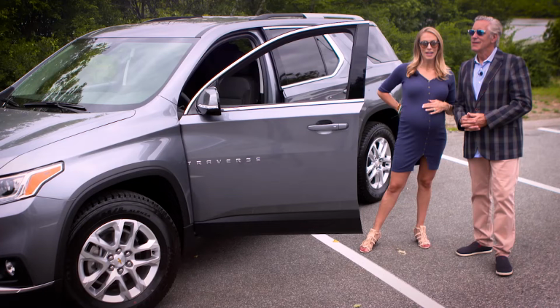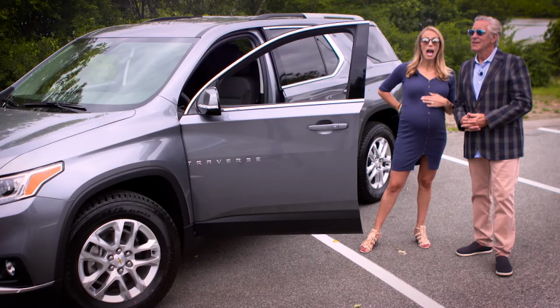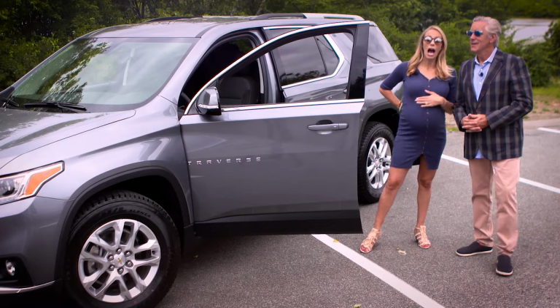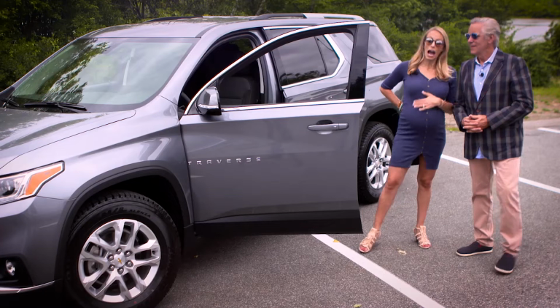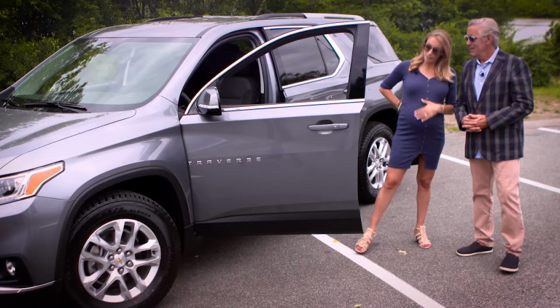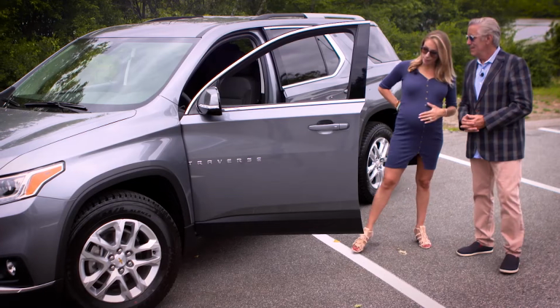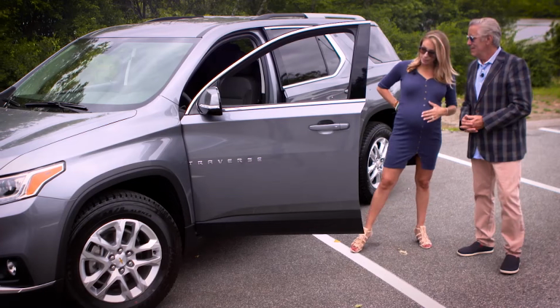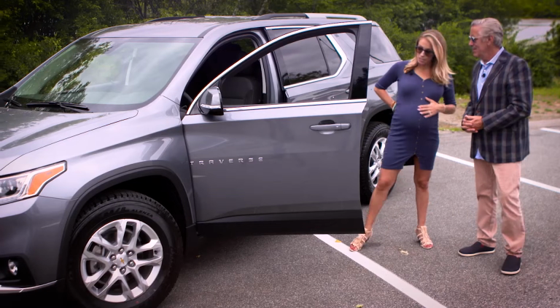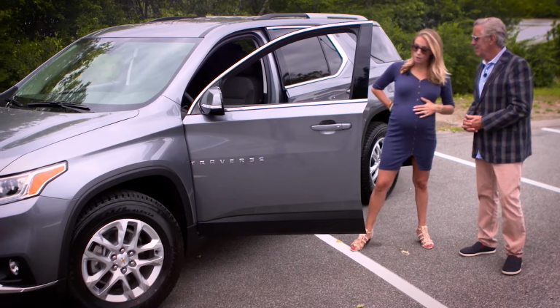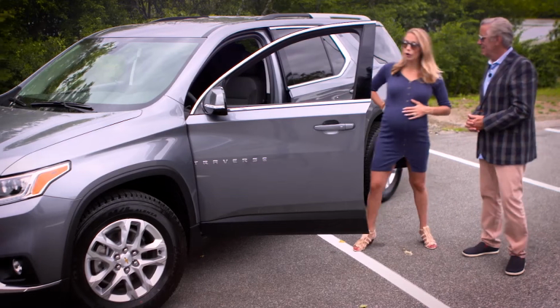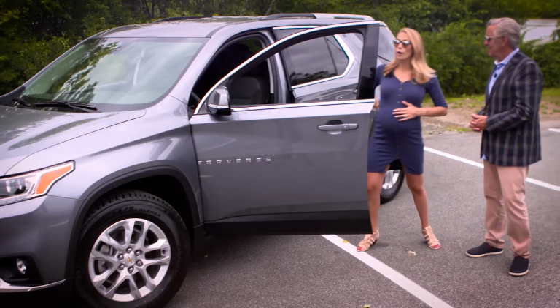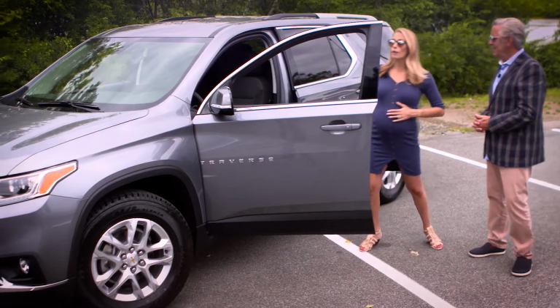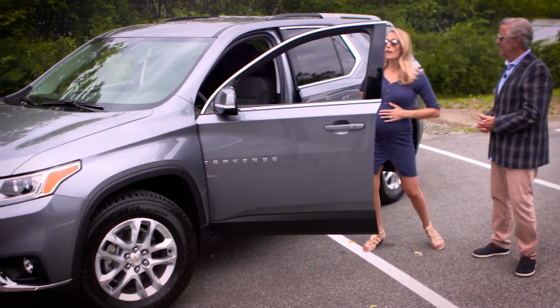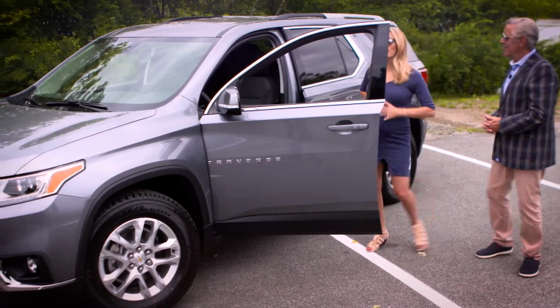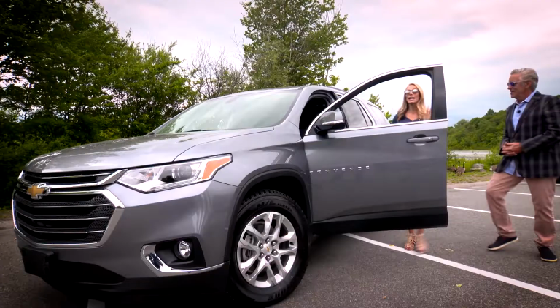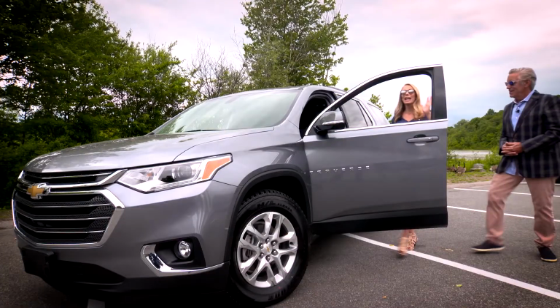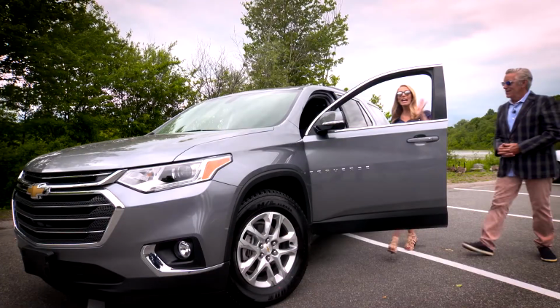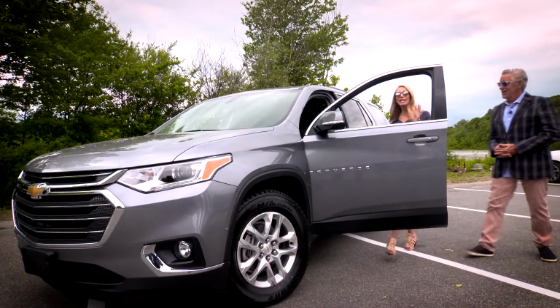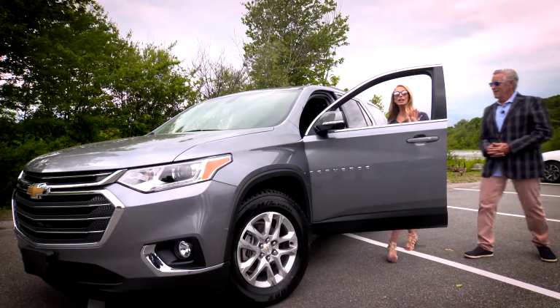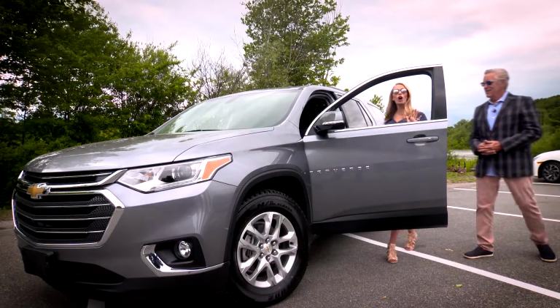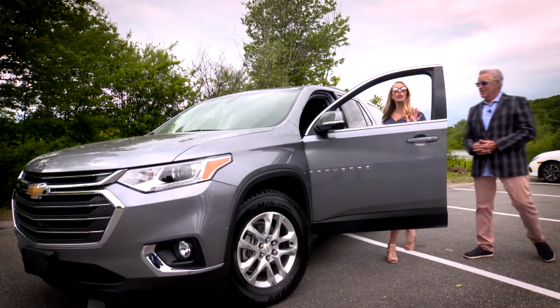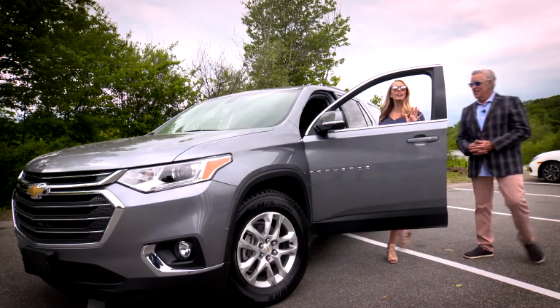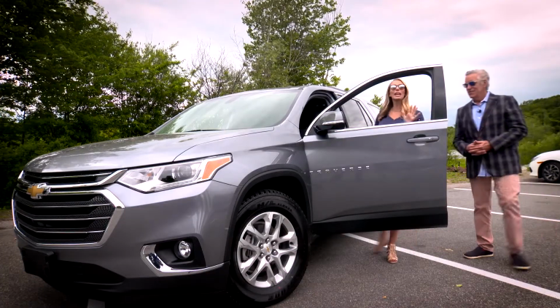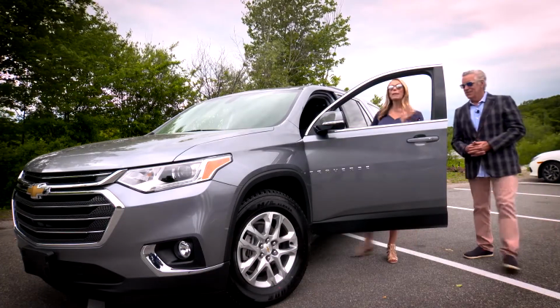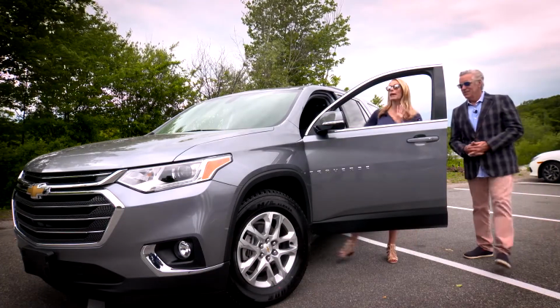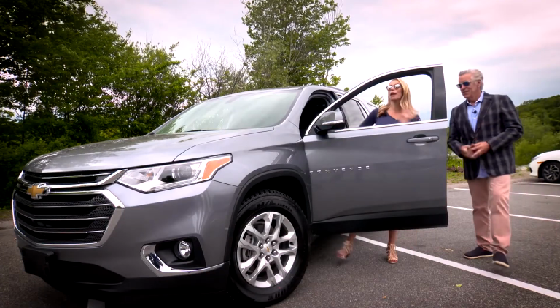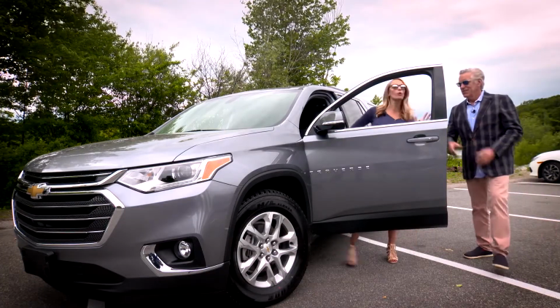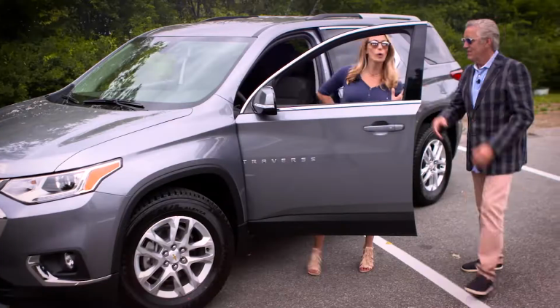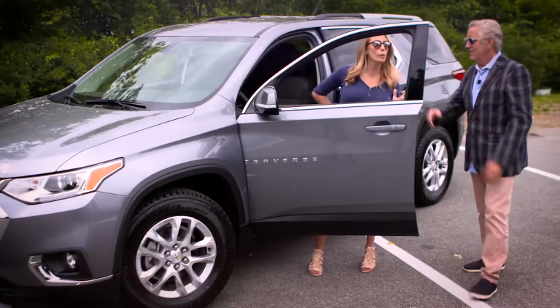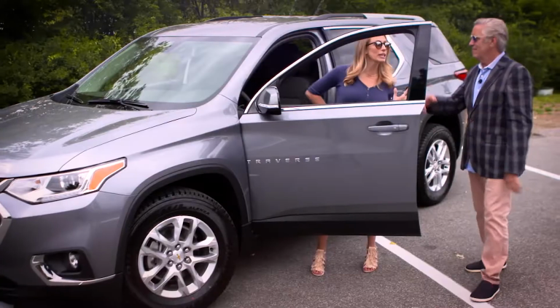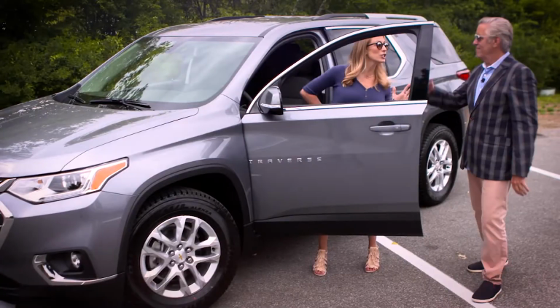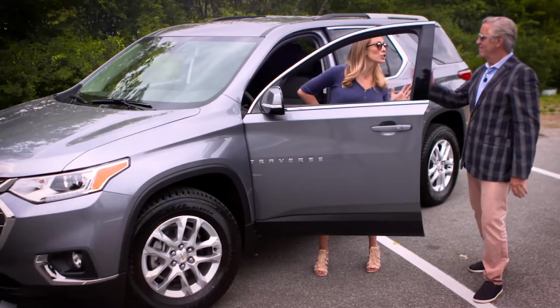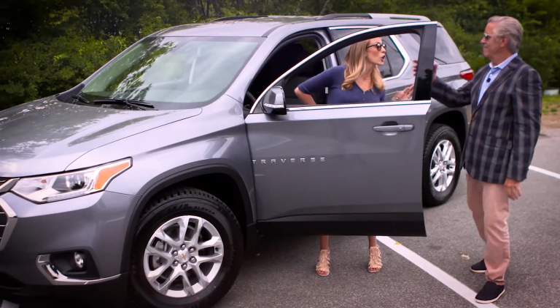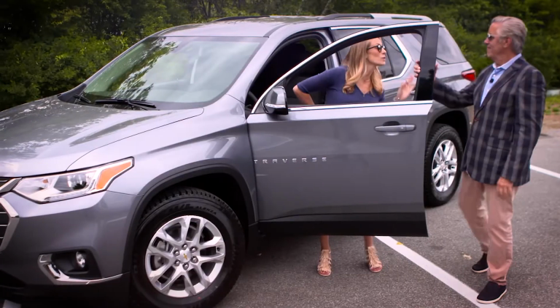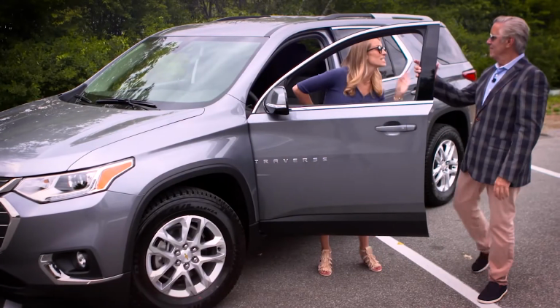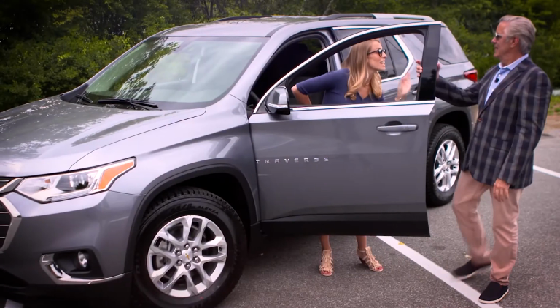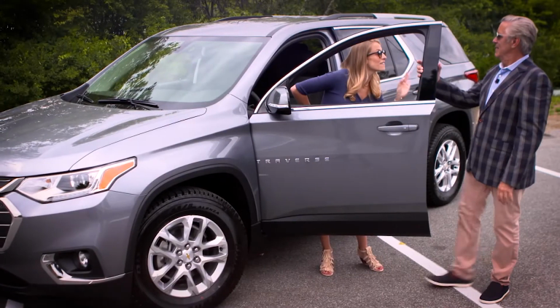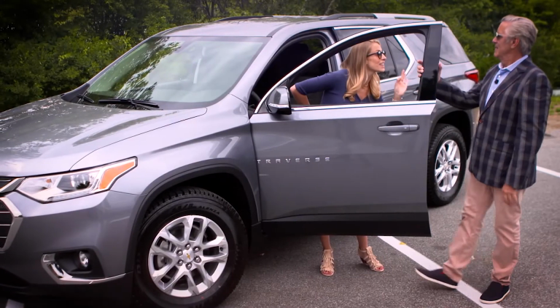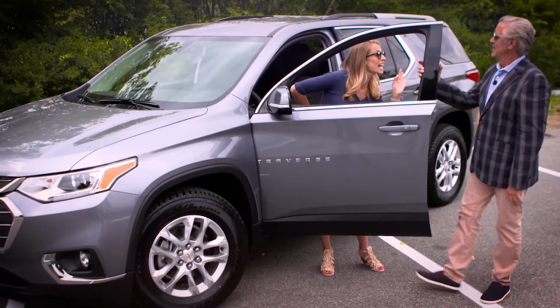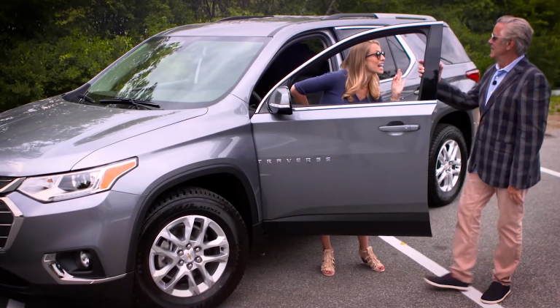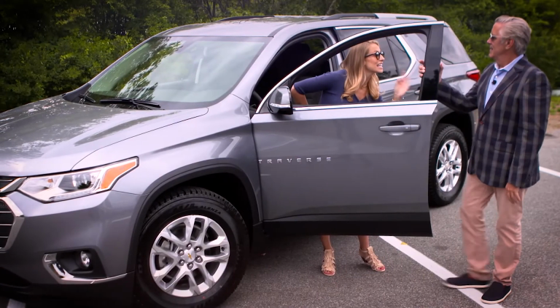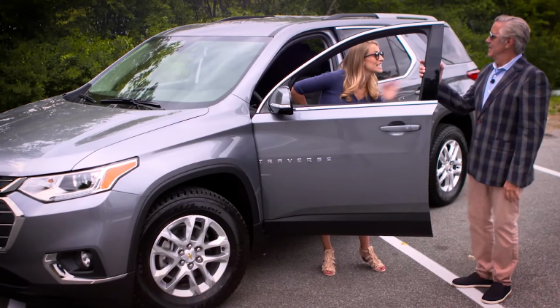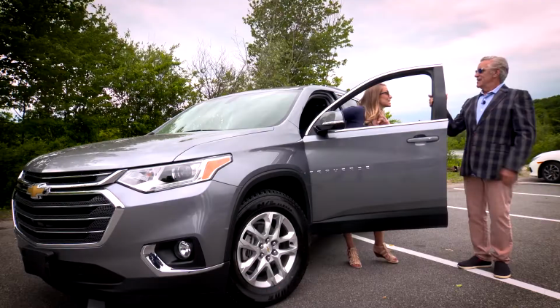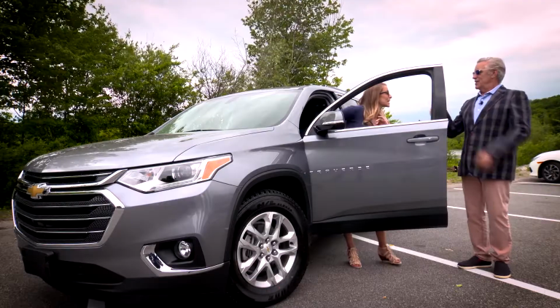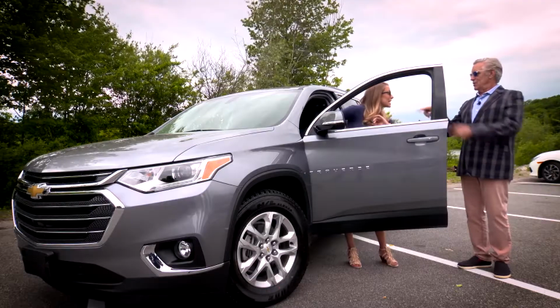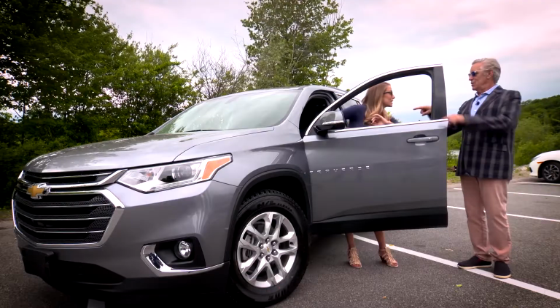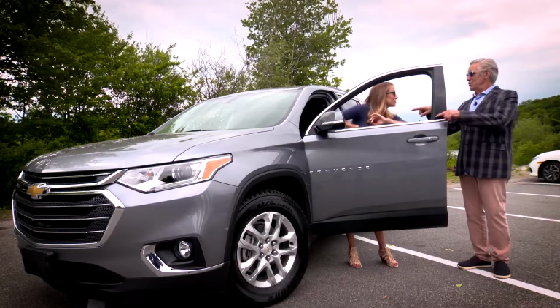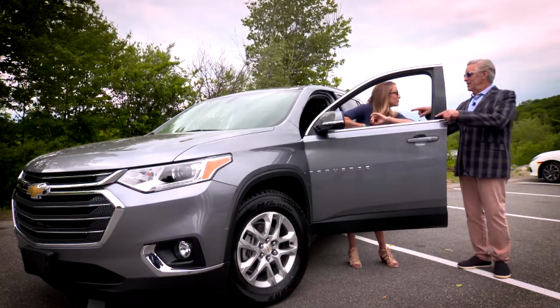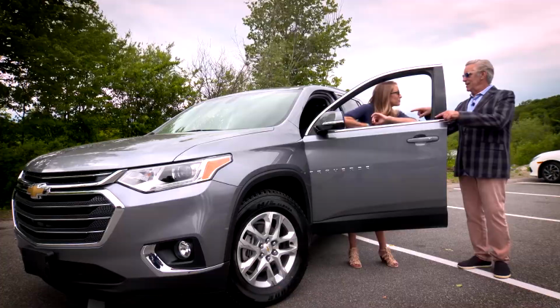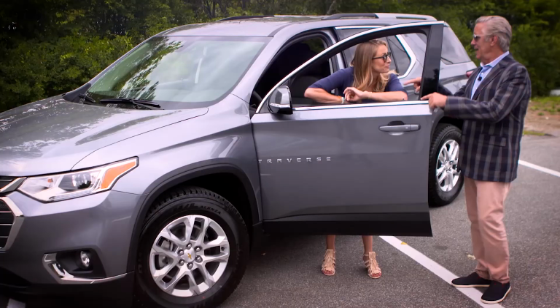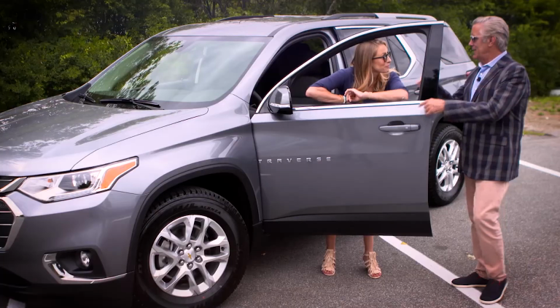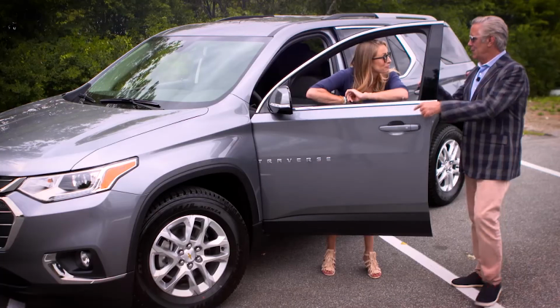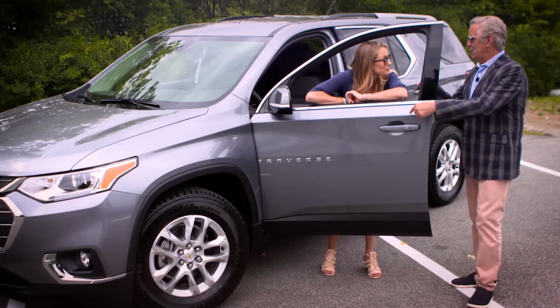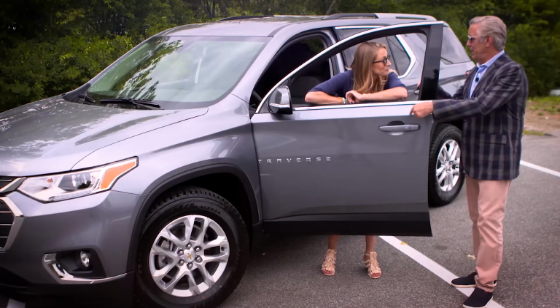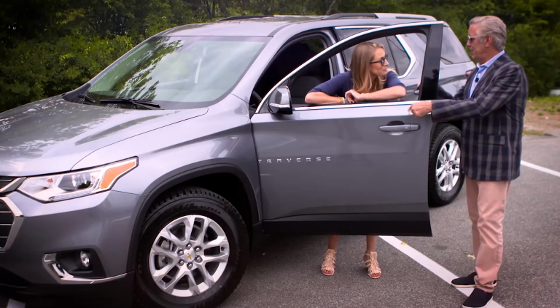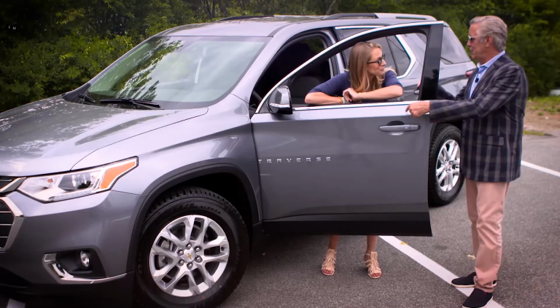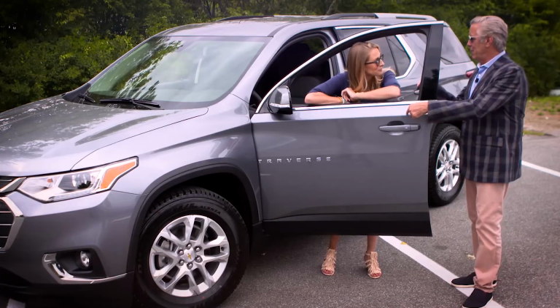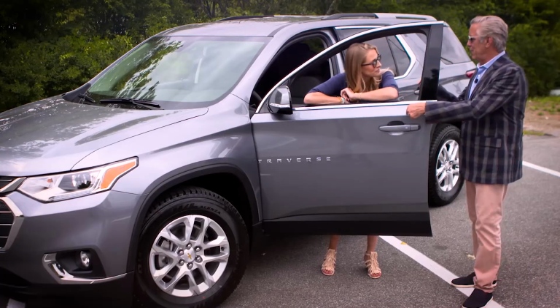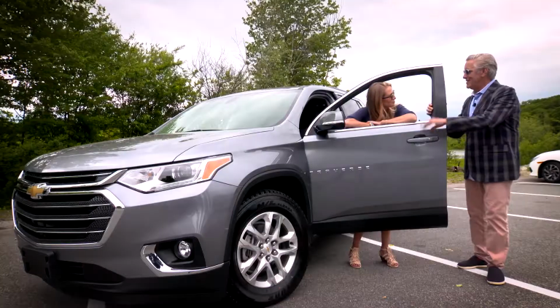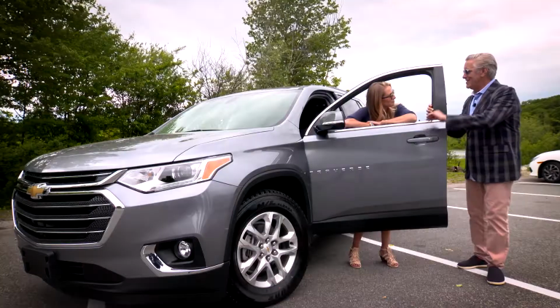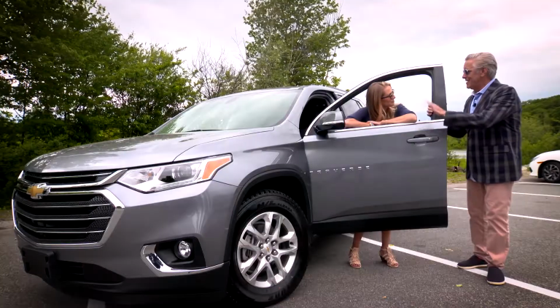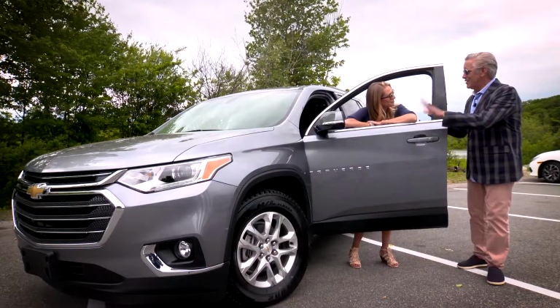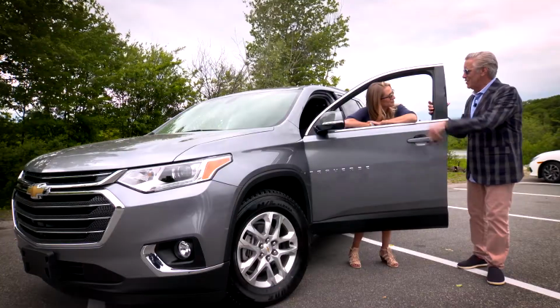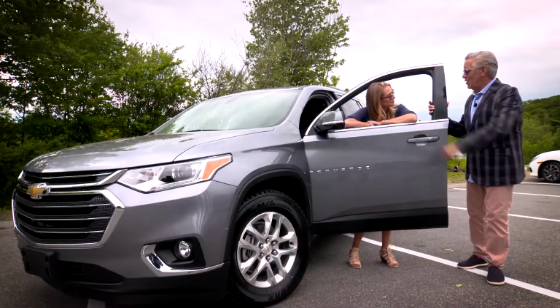I've got myself a growing family and I need a car that can get me everywhere we need to go safely and easily. You're in luck. The Chevy Traverse does it all.